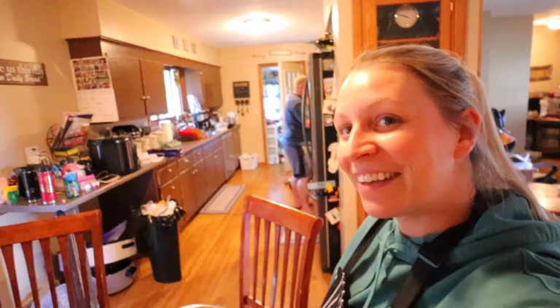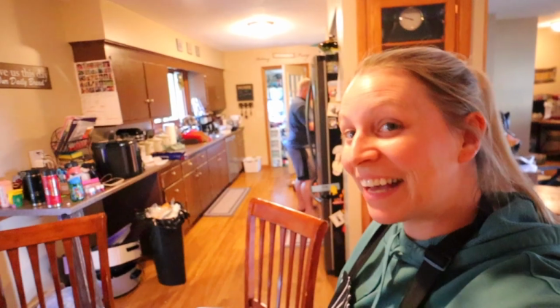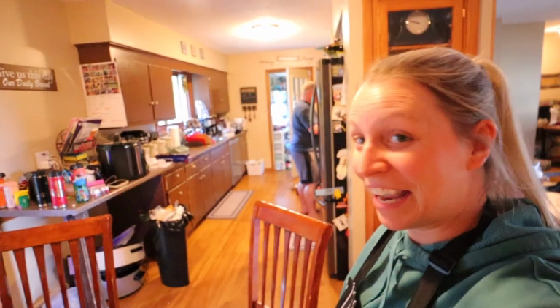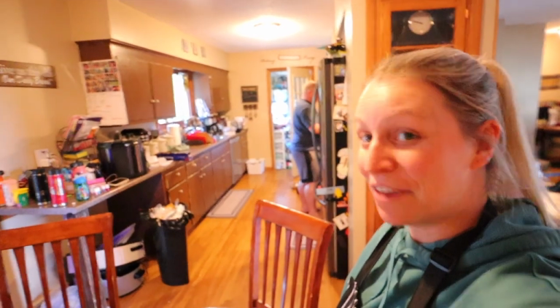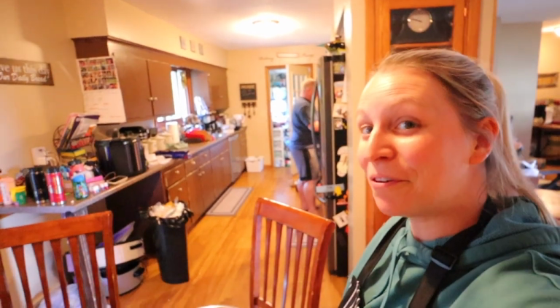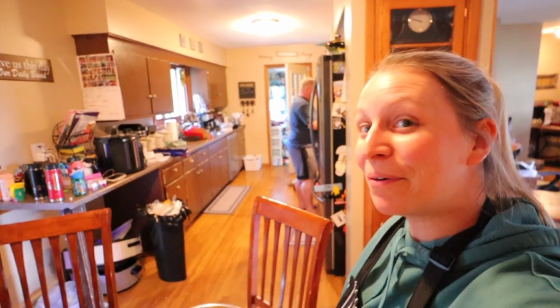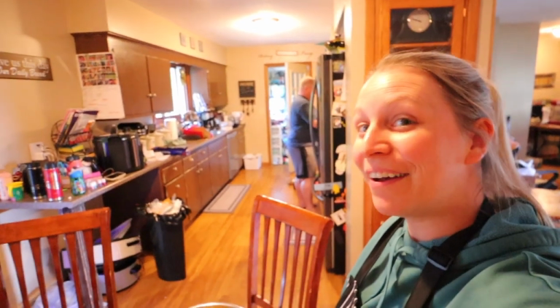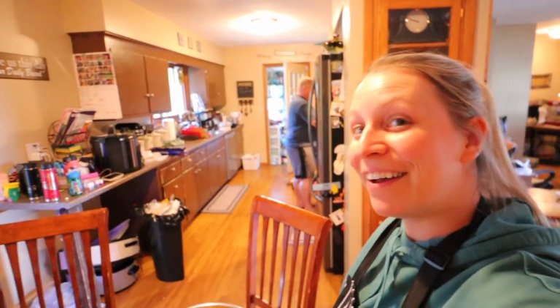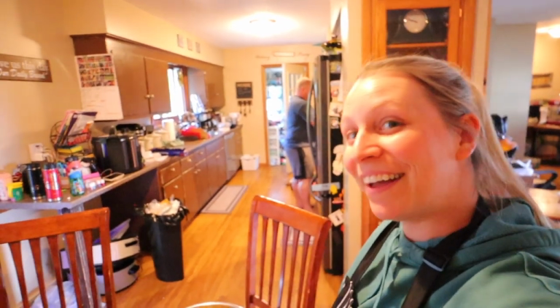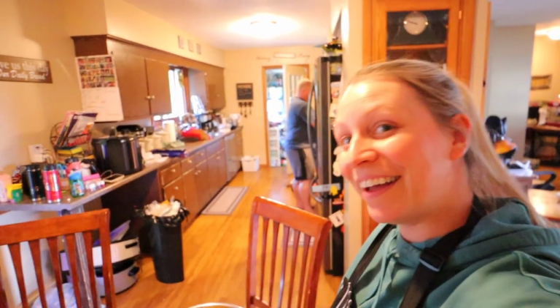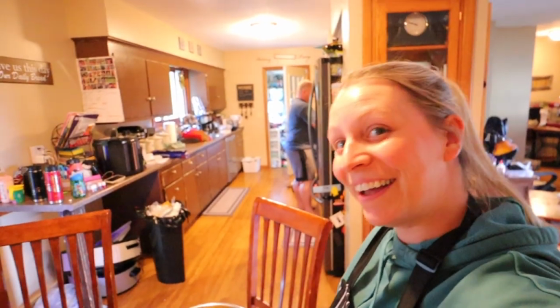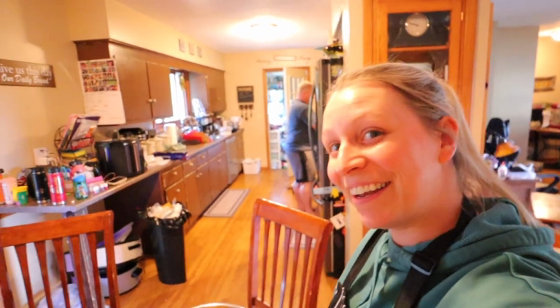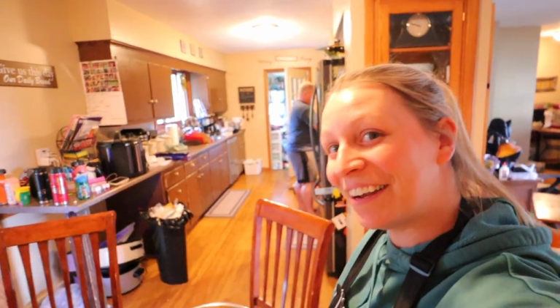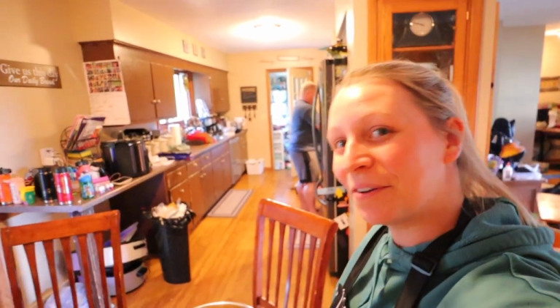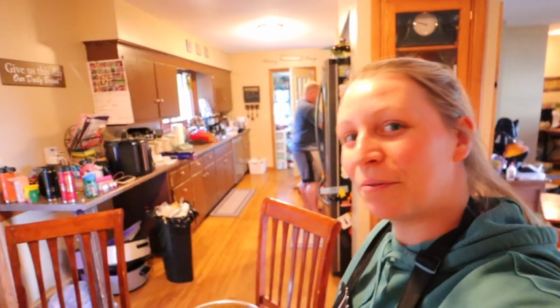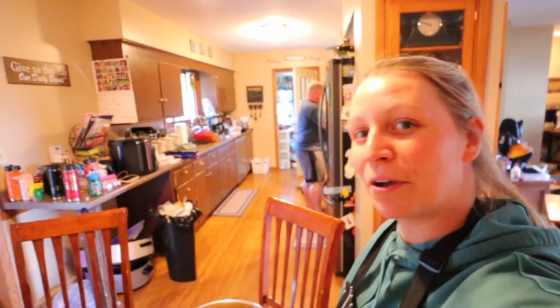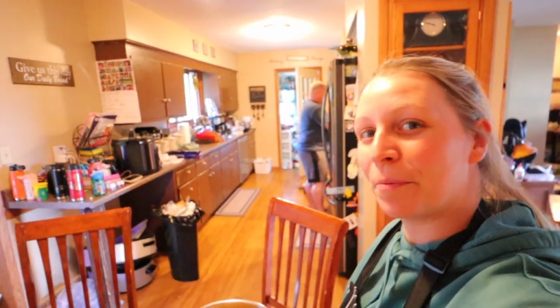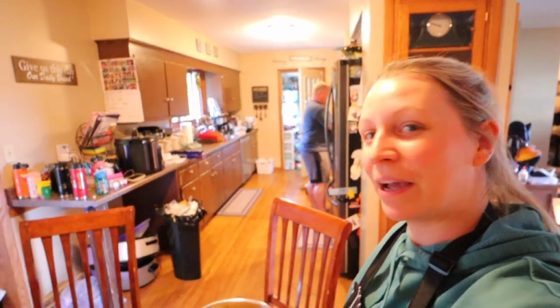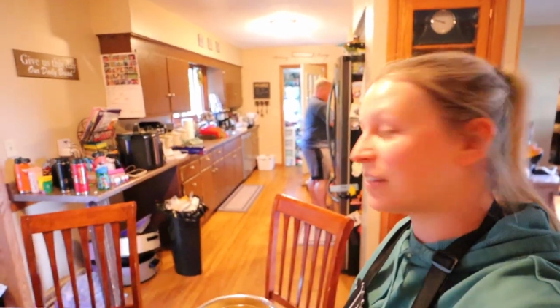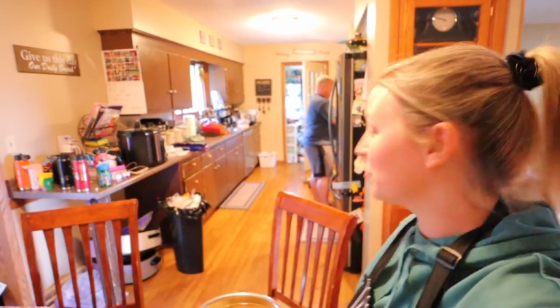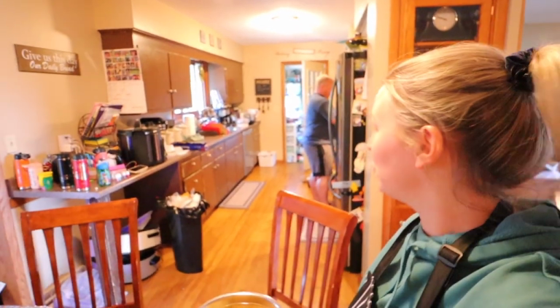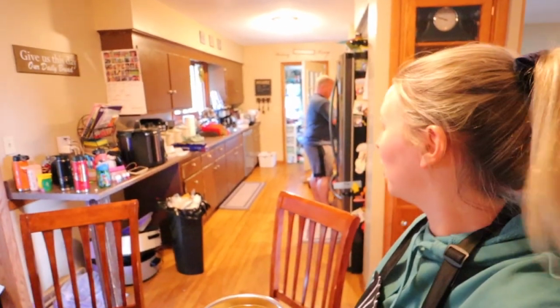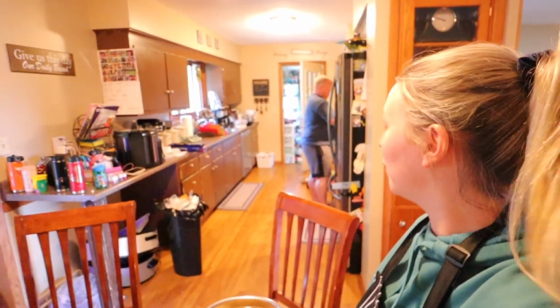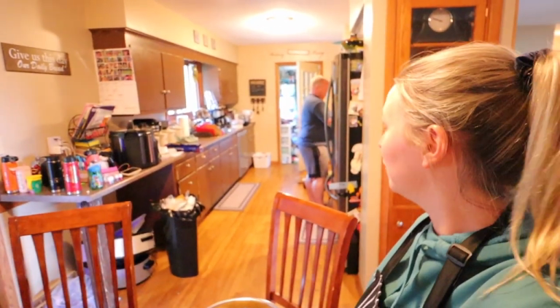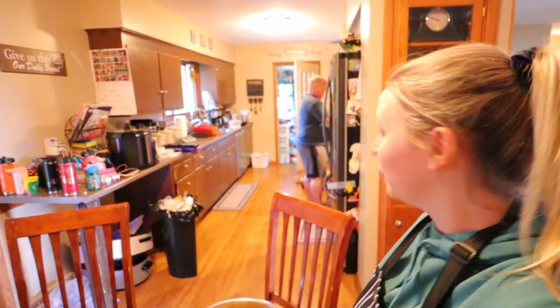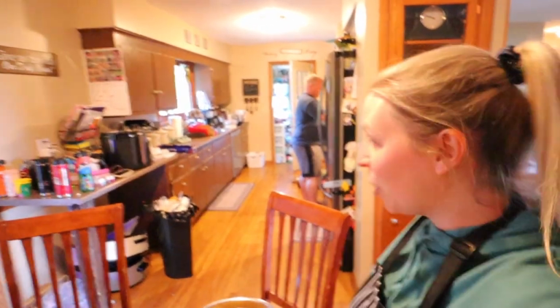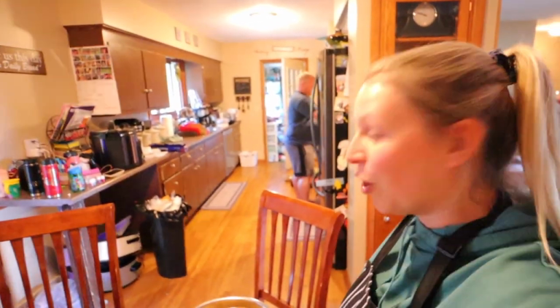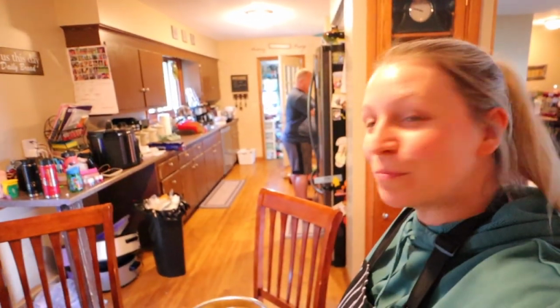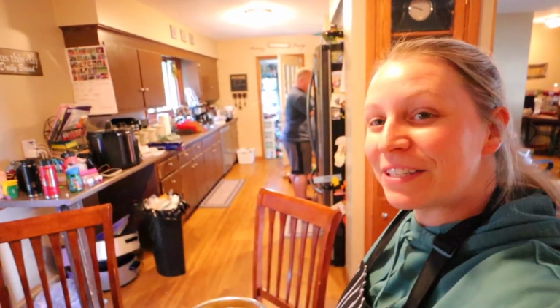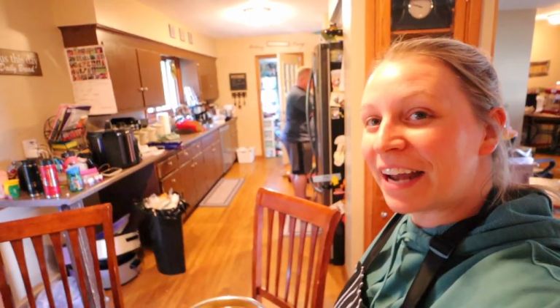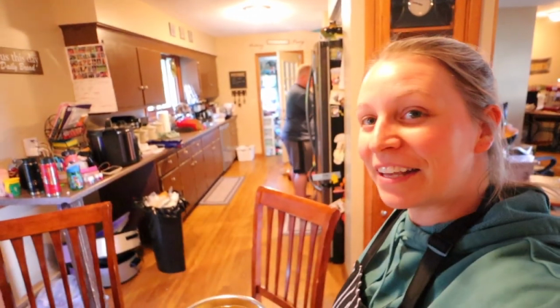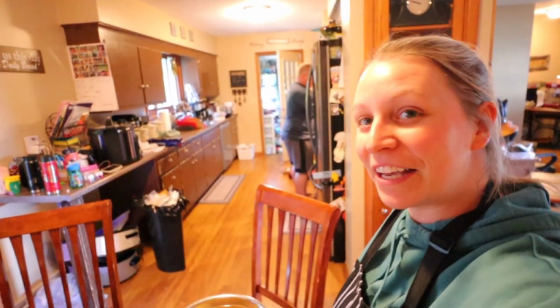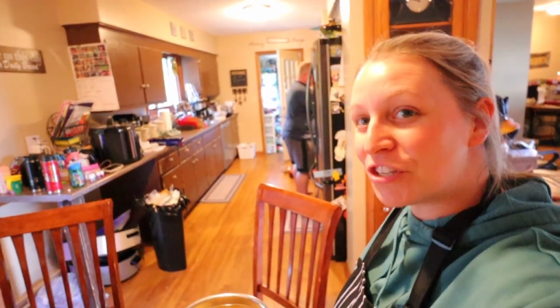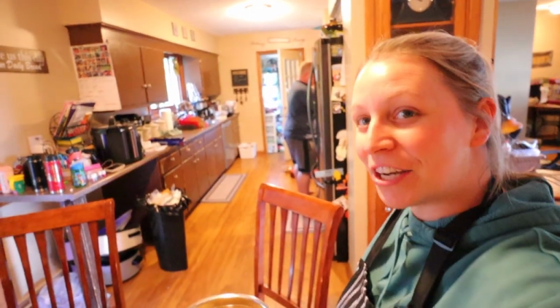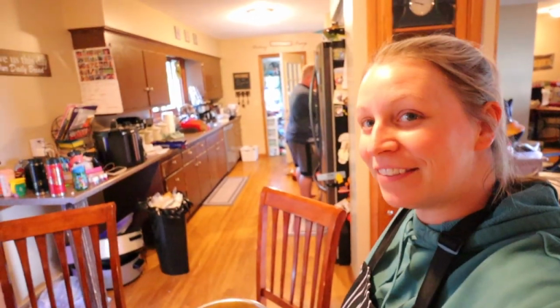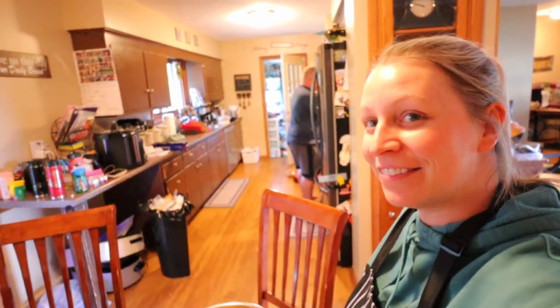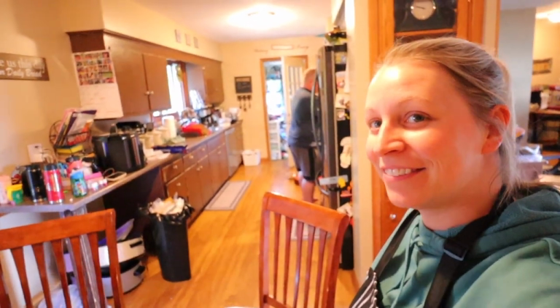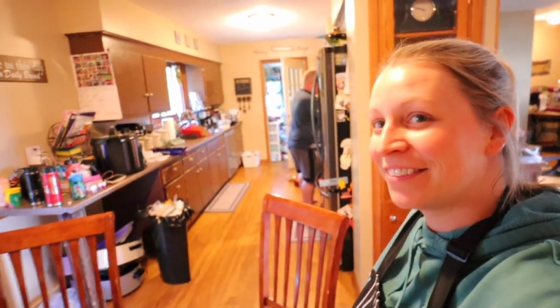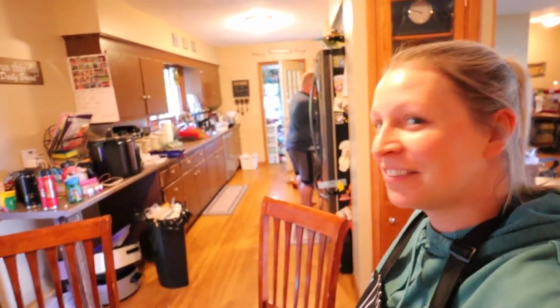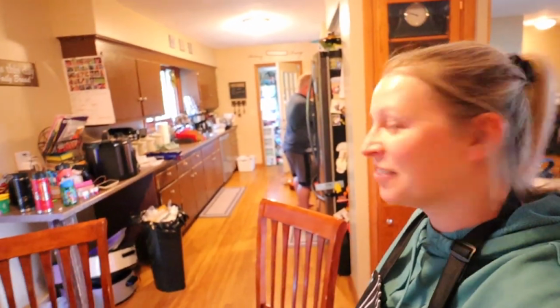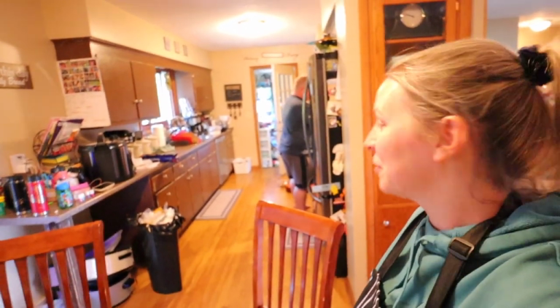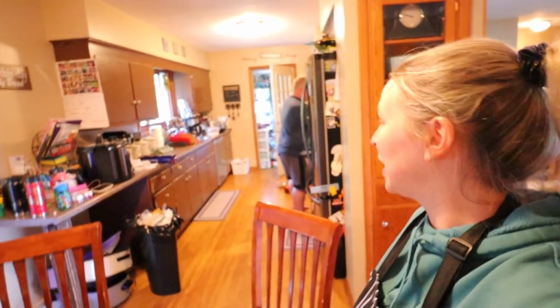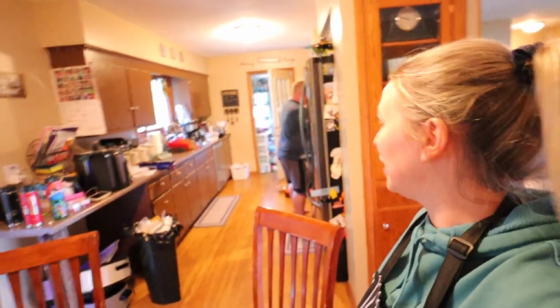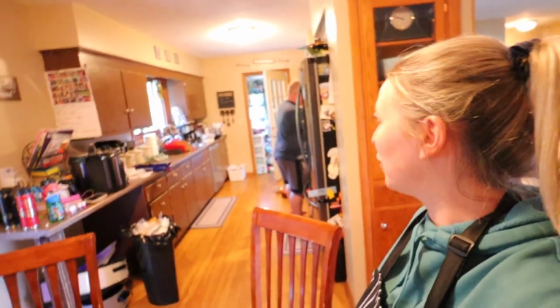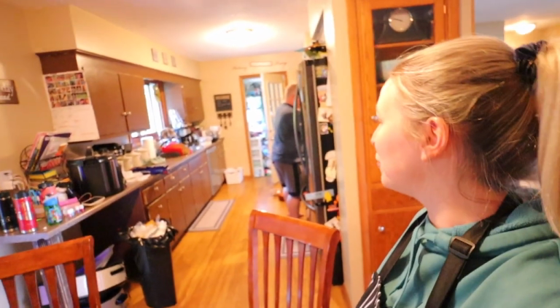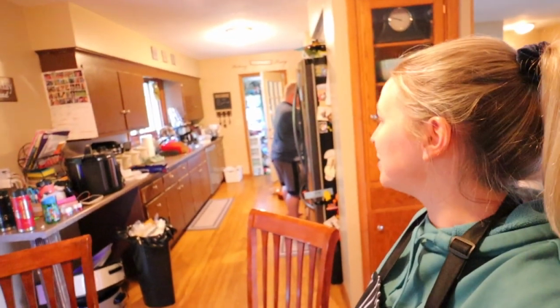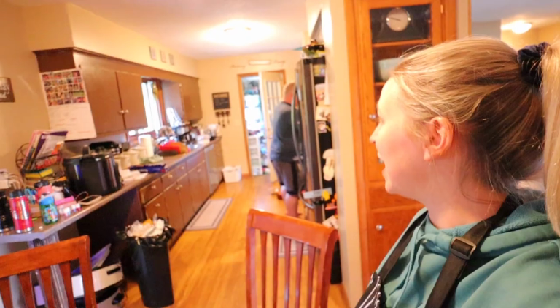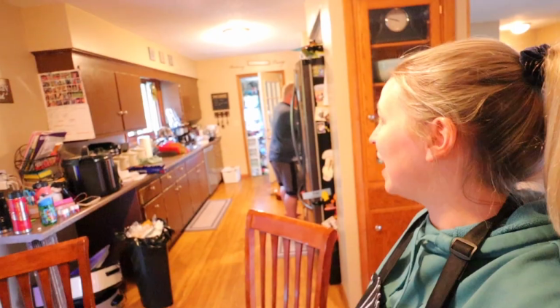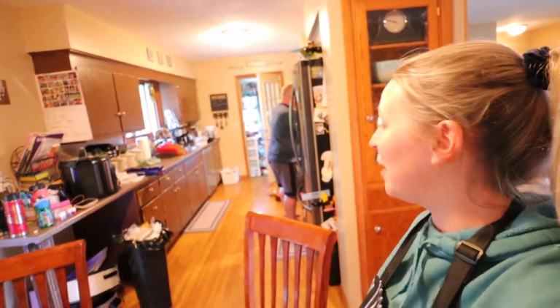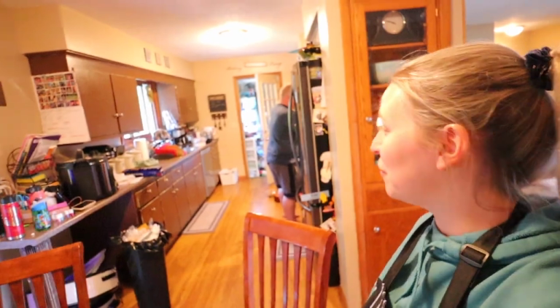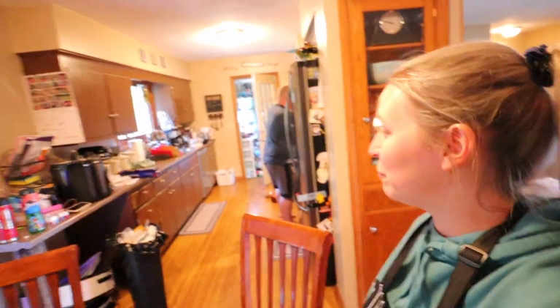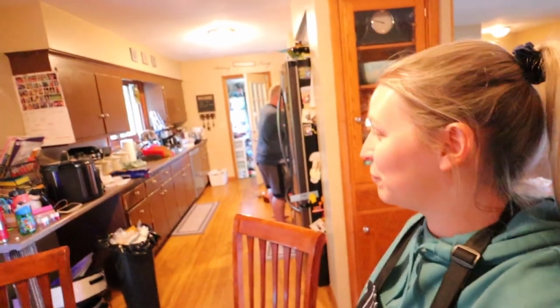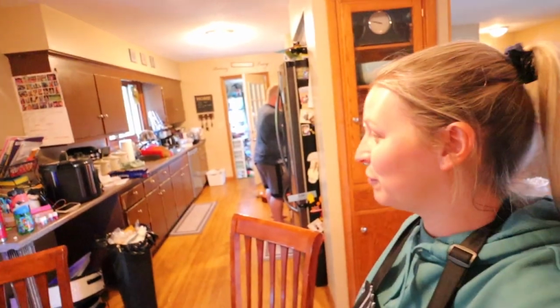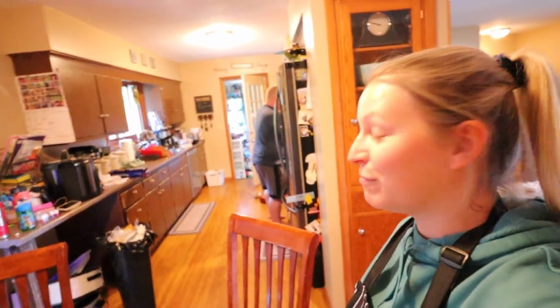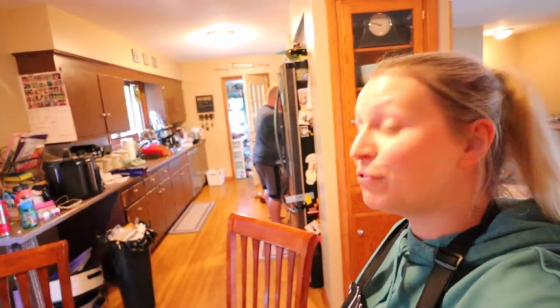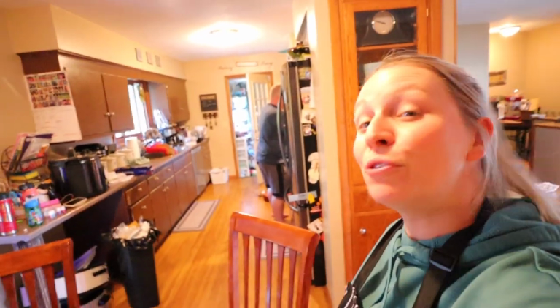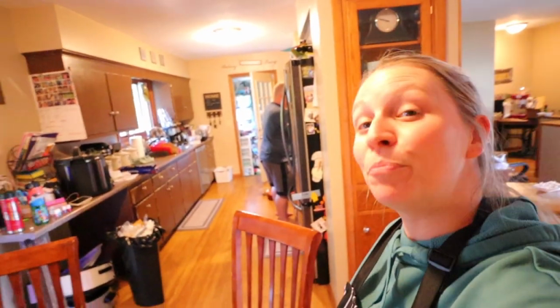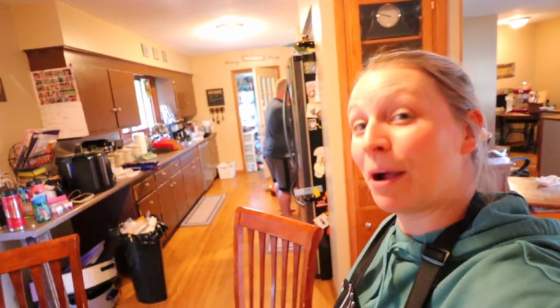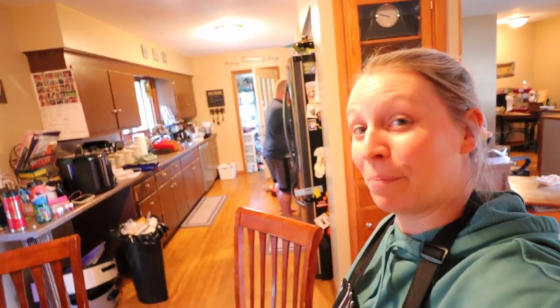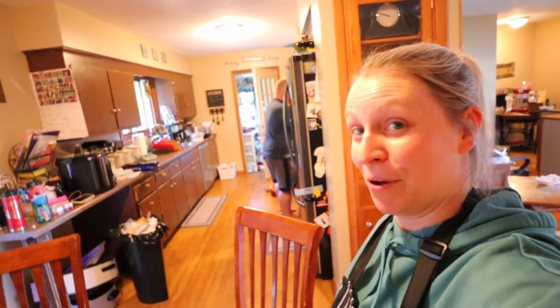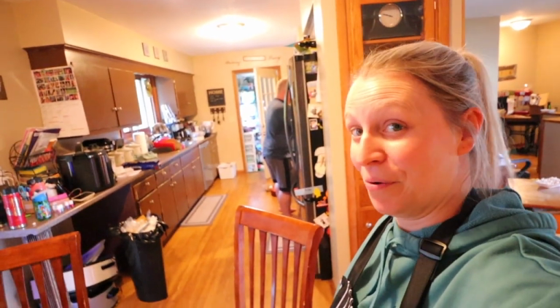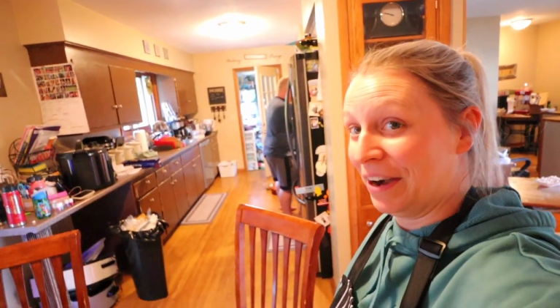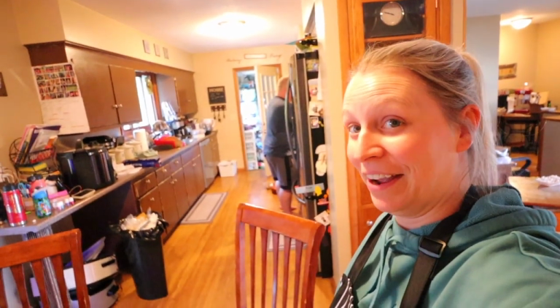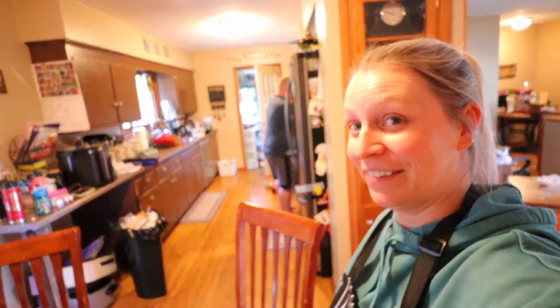Hi everyone! Welcome back to our homestead kitchen. We've got another day of food prep going on.